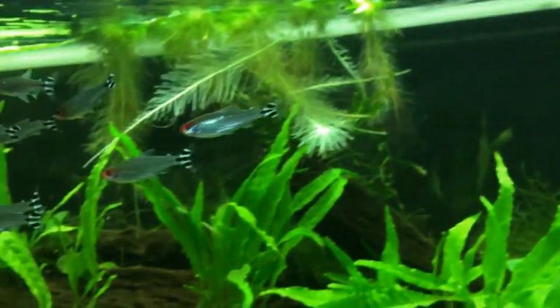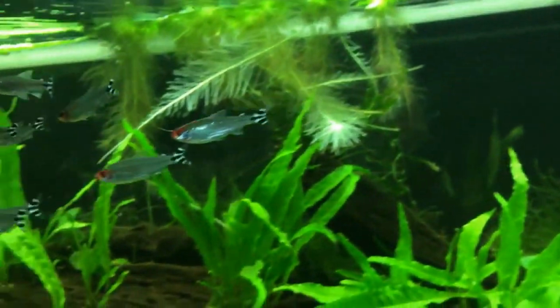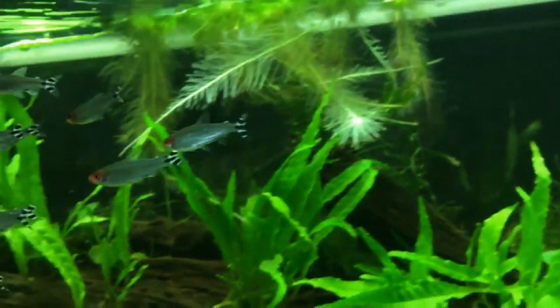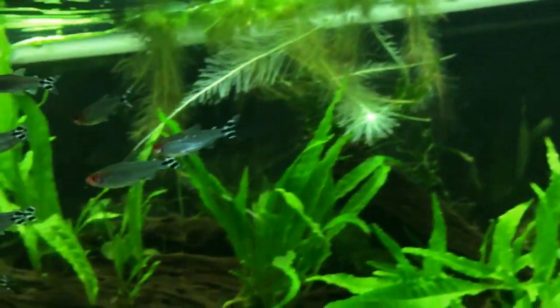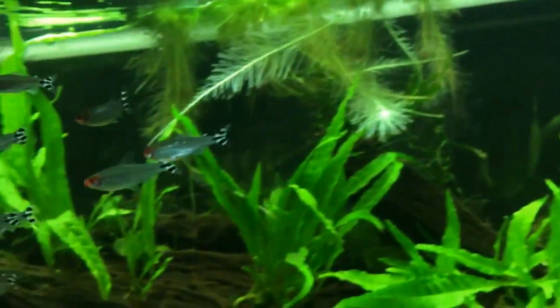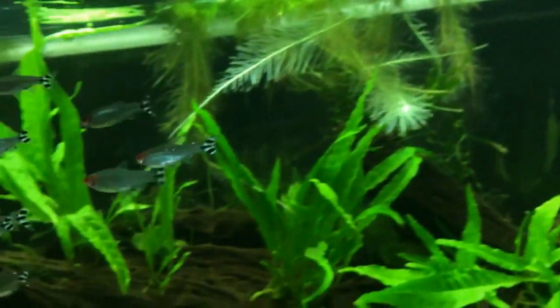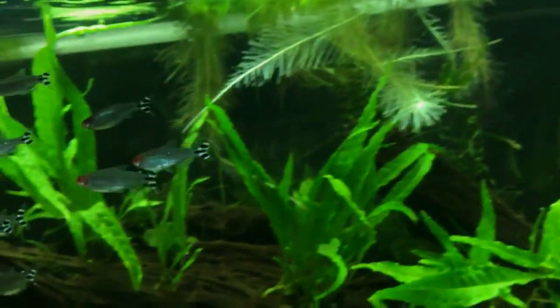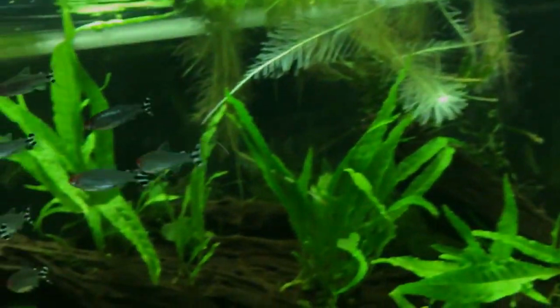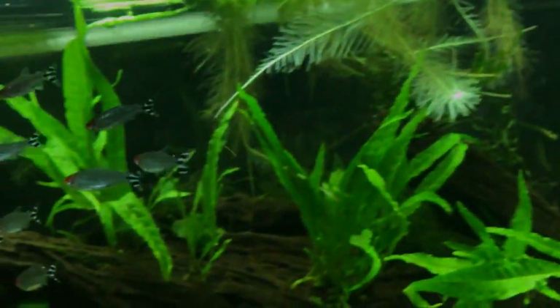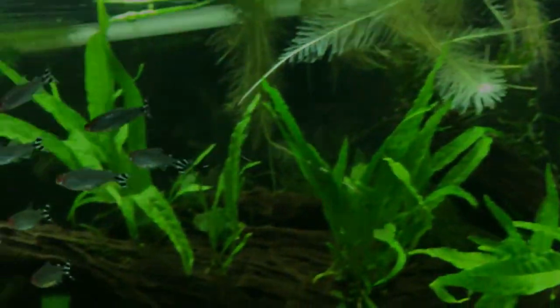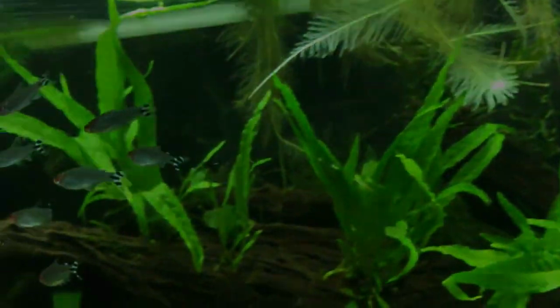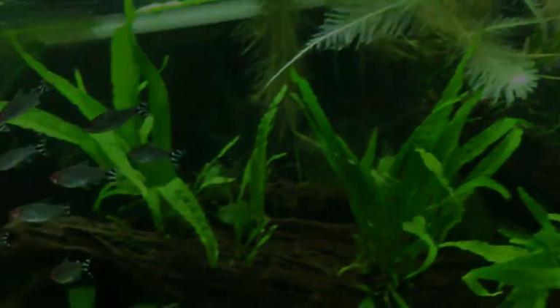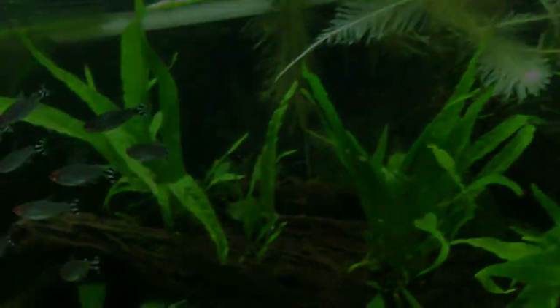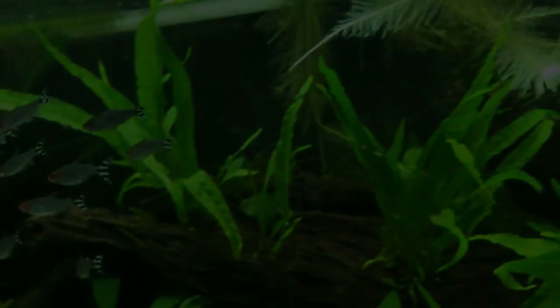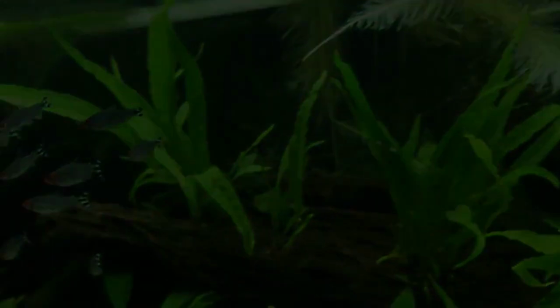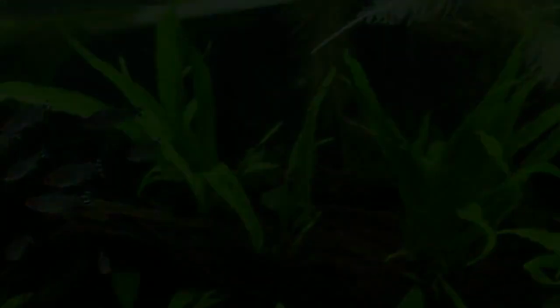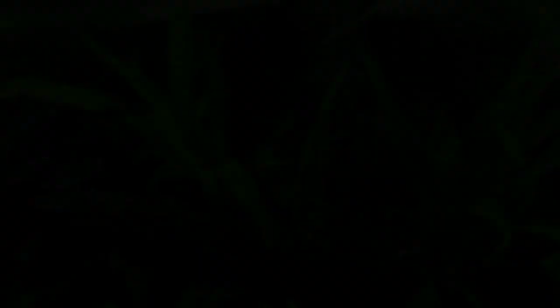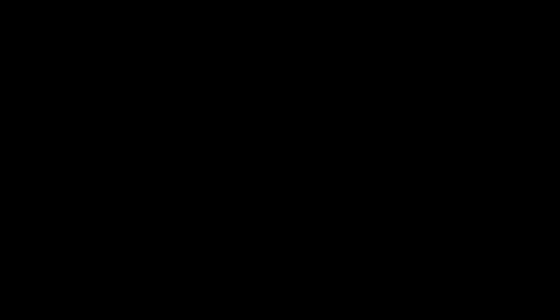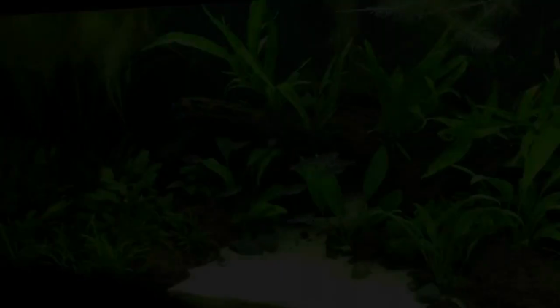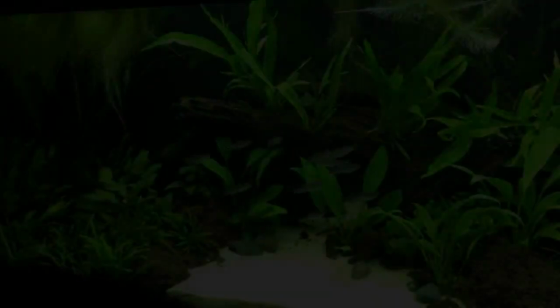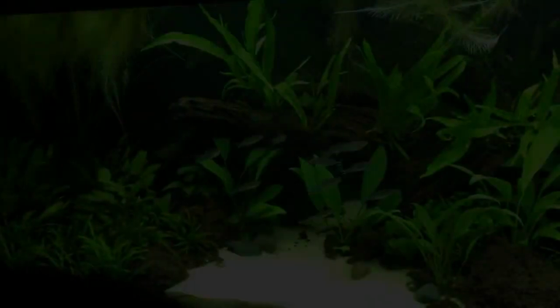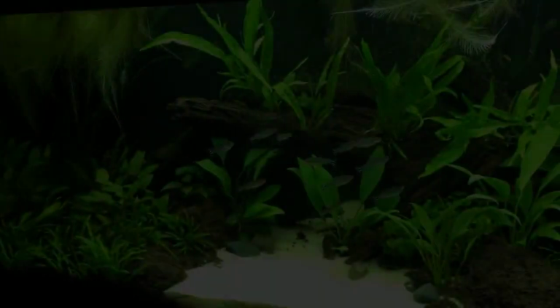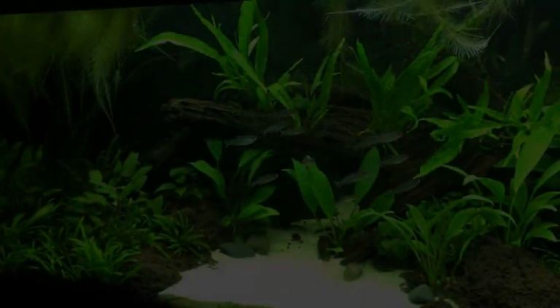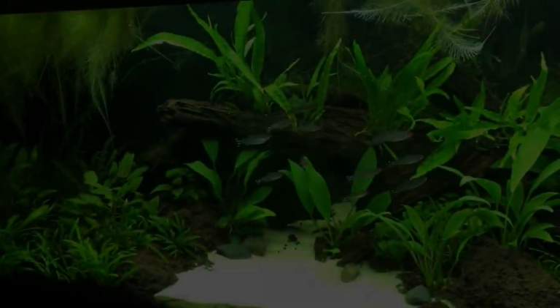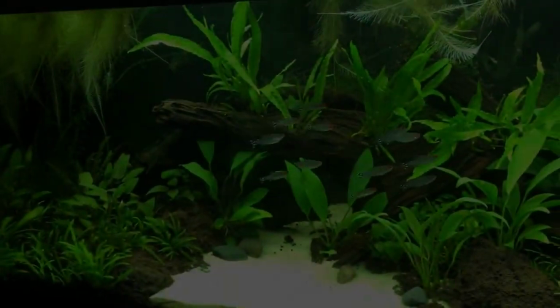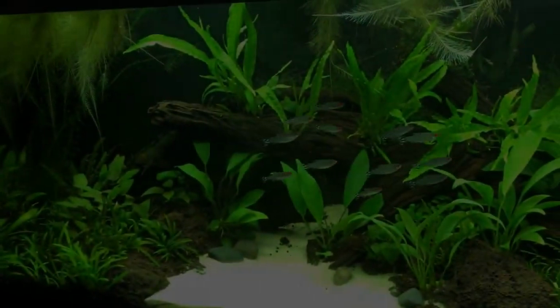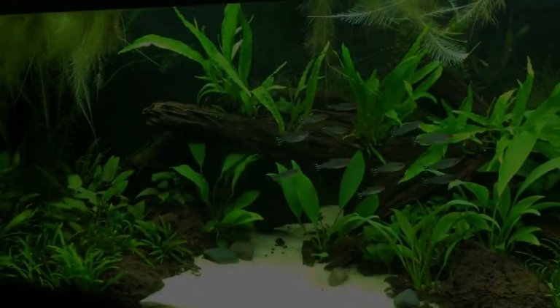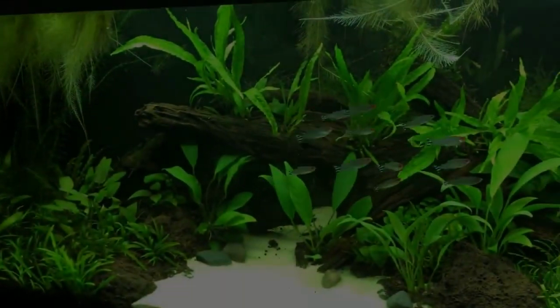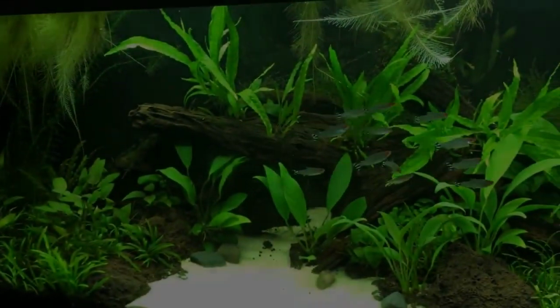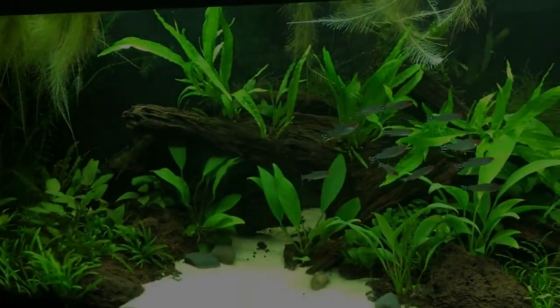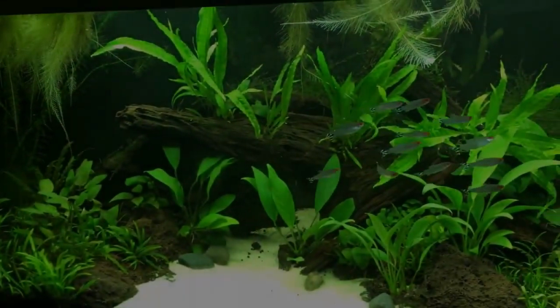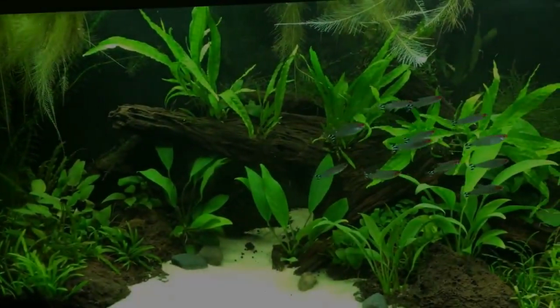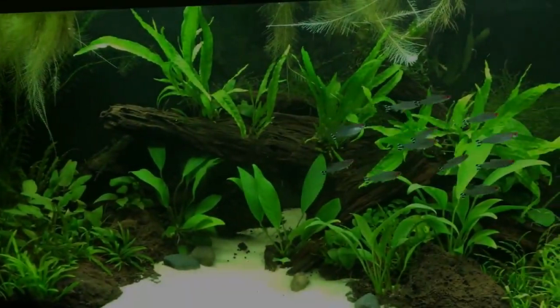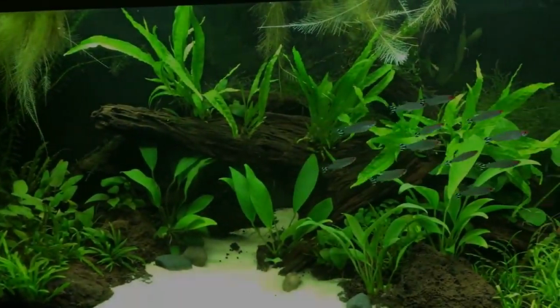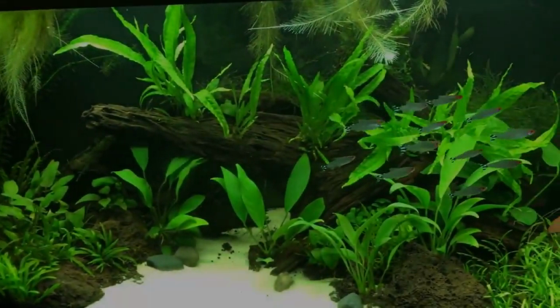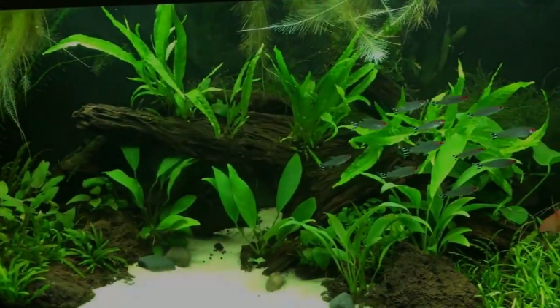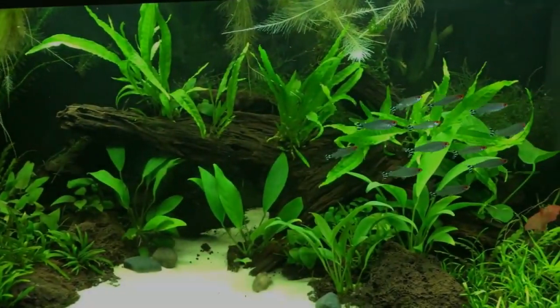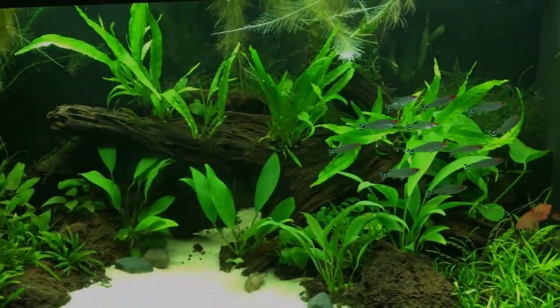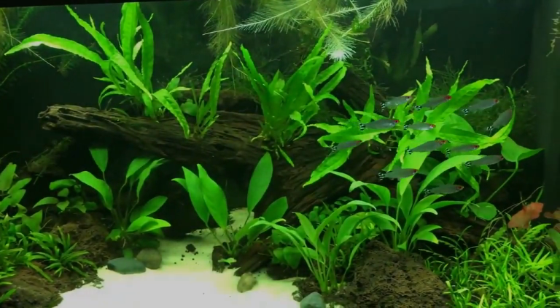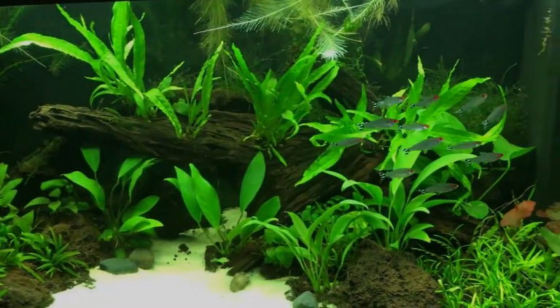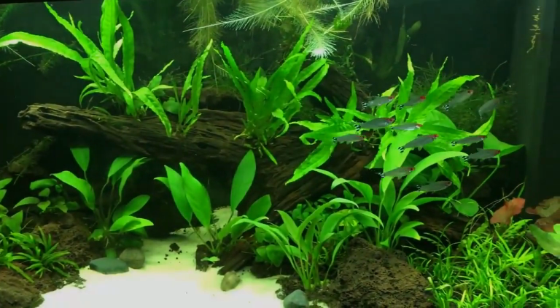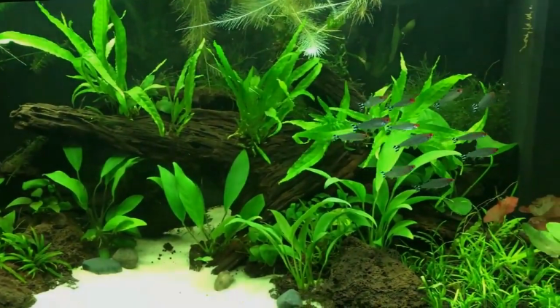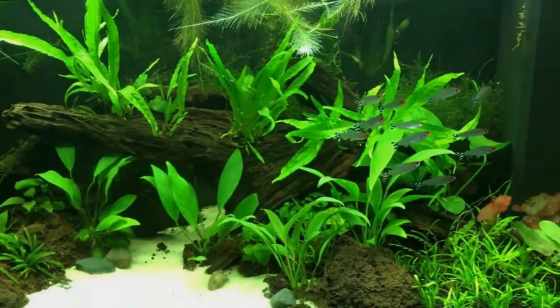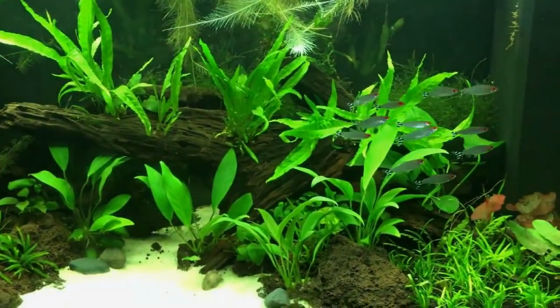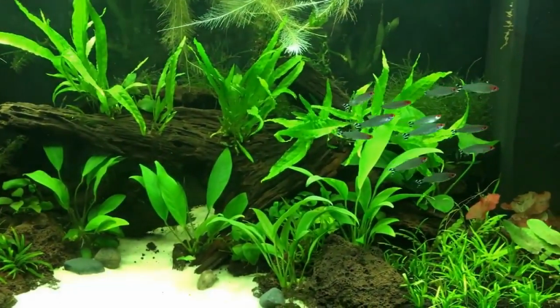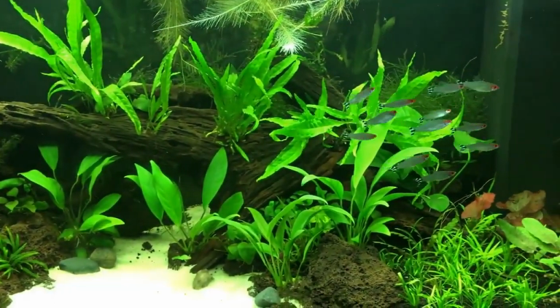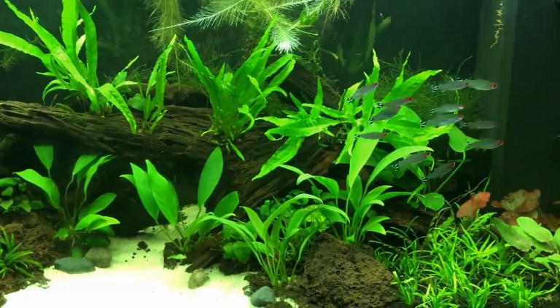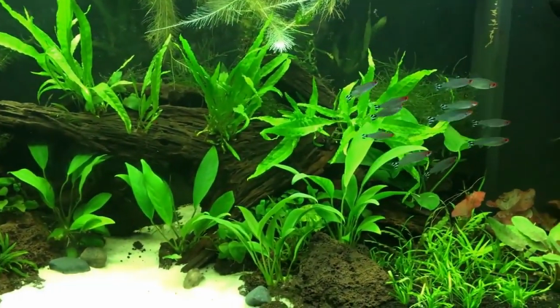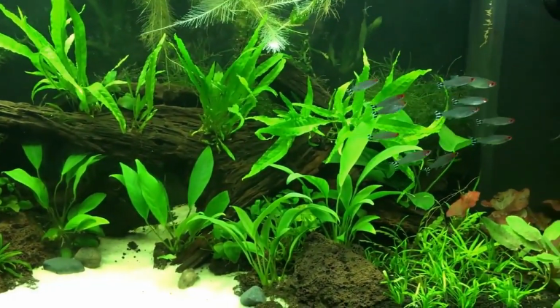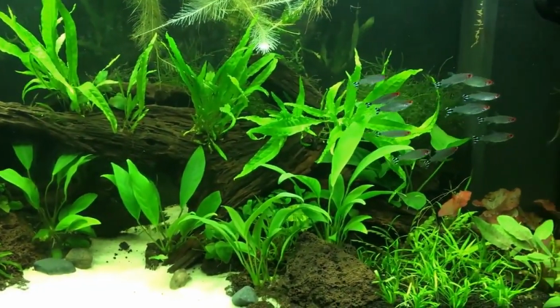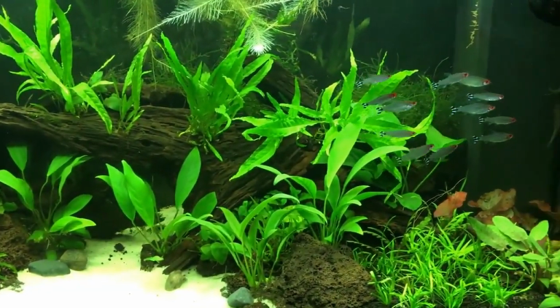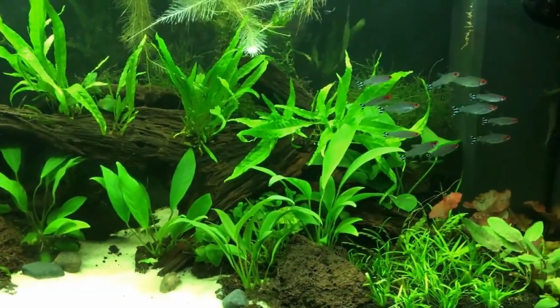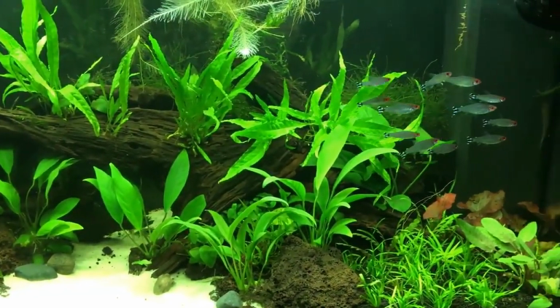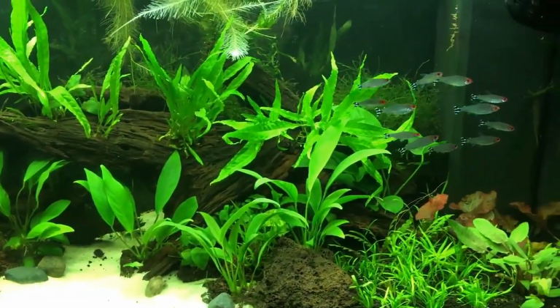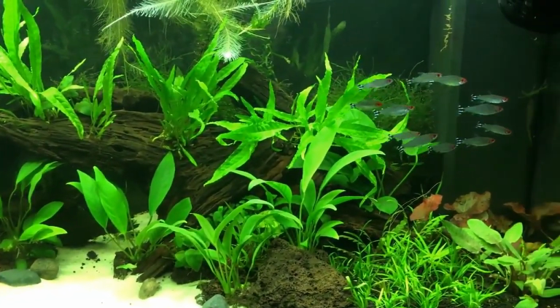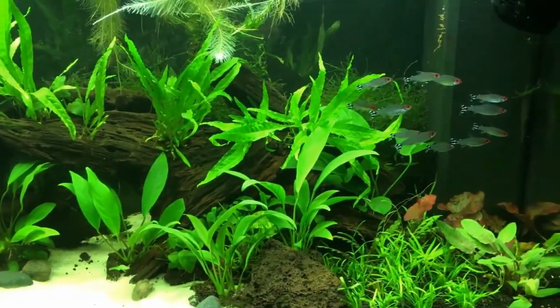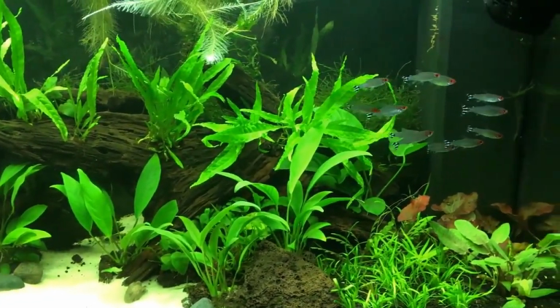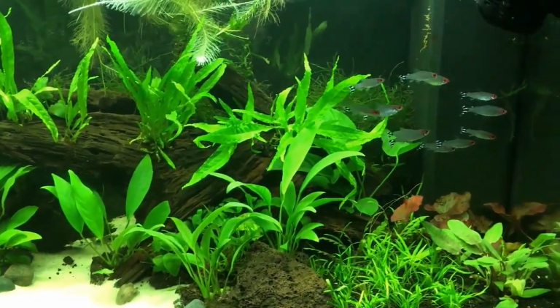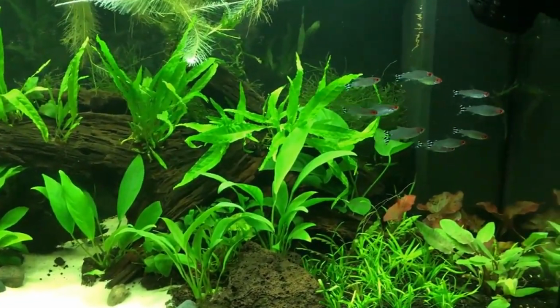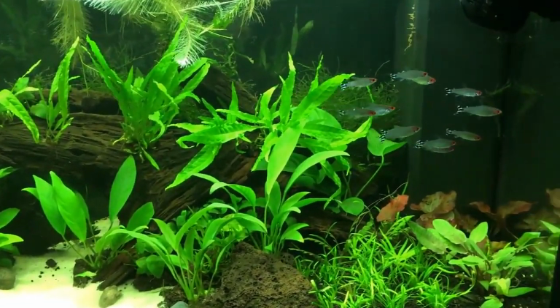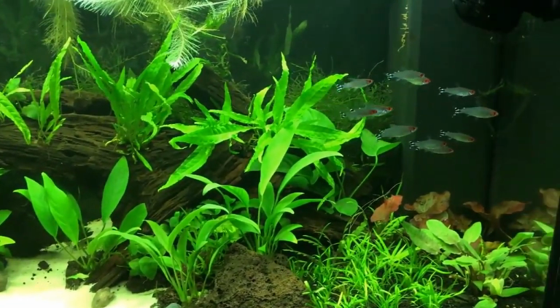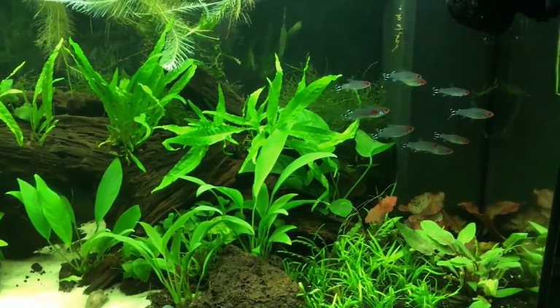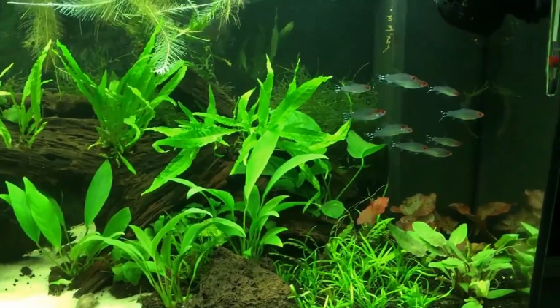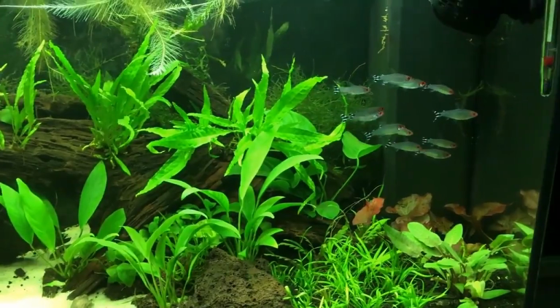Let's take a look at some of the most suitable tank mates for Rummy Nose Tetra. Welcome to Finding Fishes, let's get started.